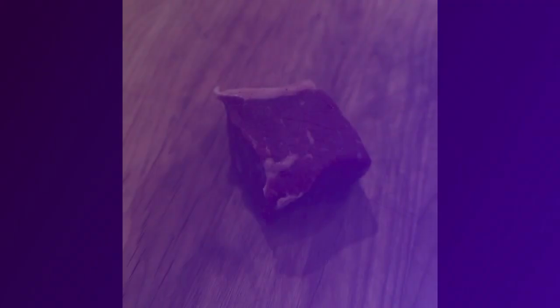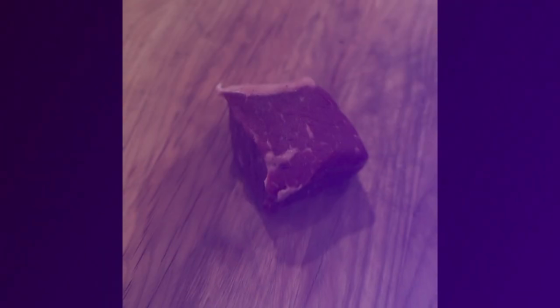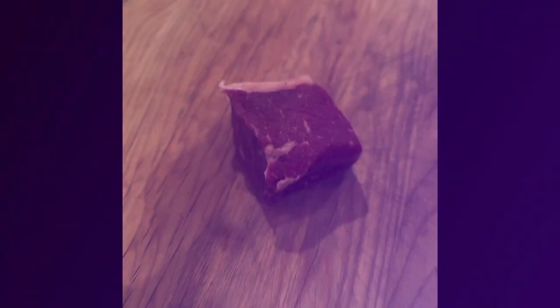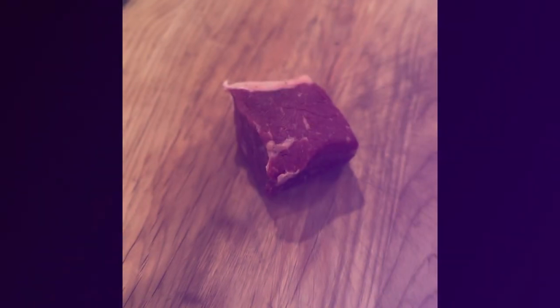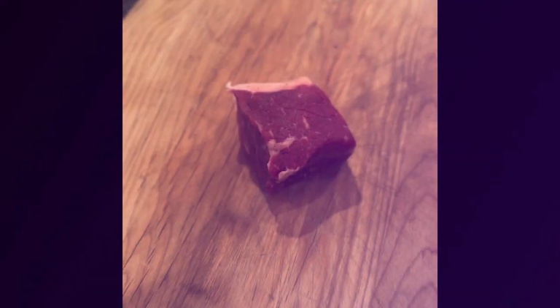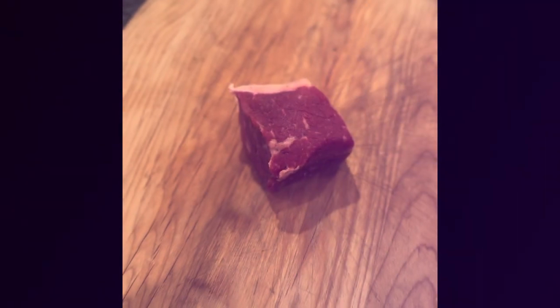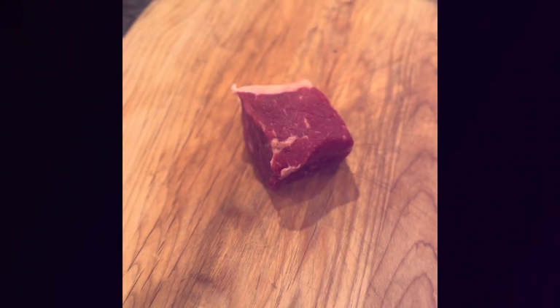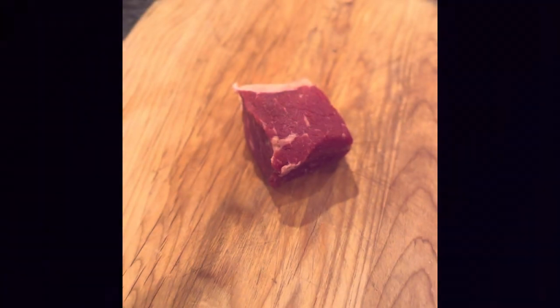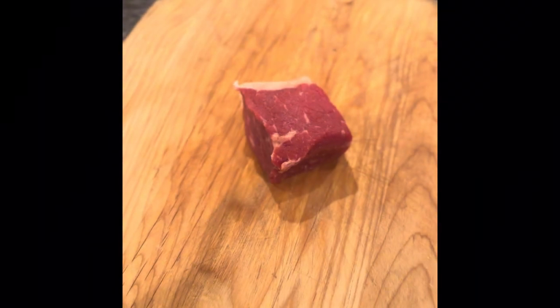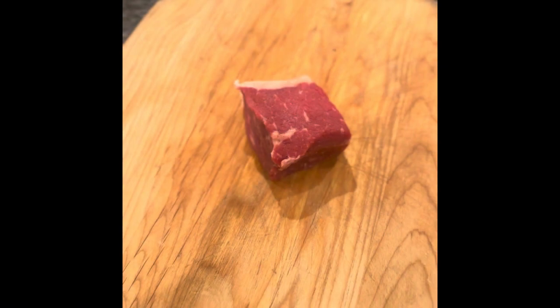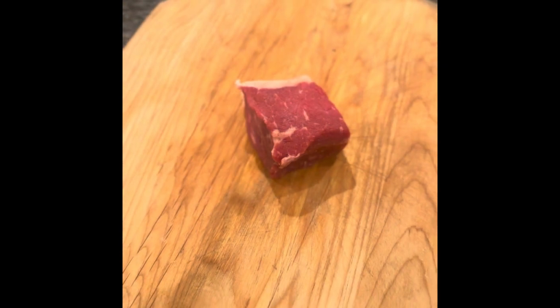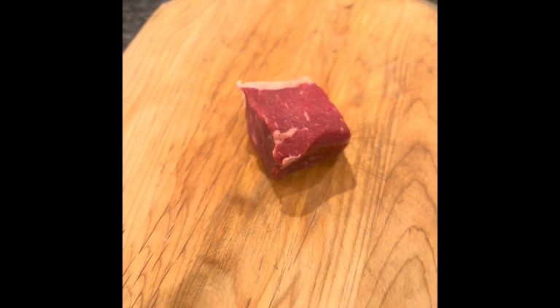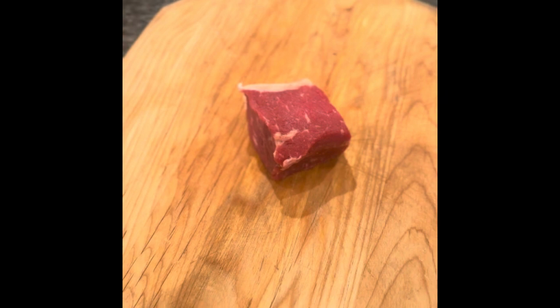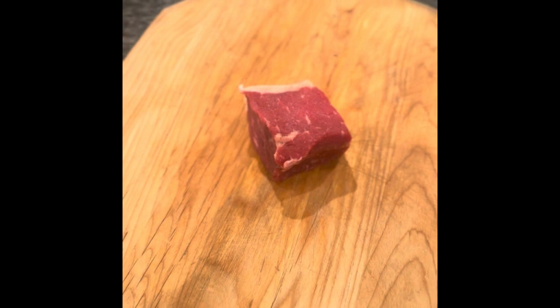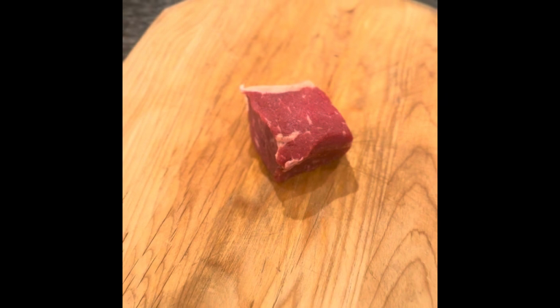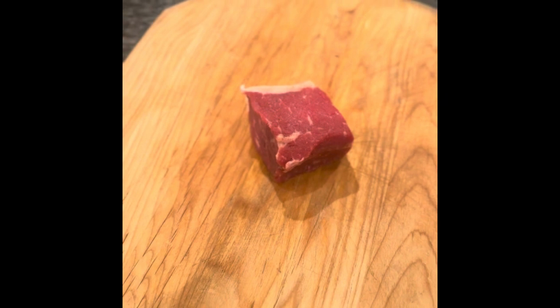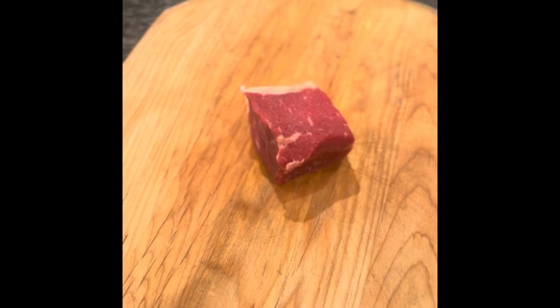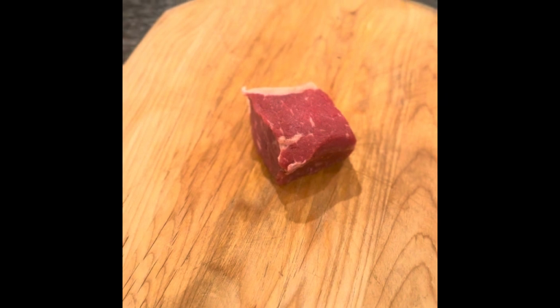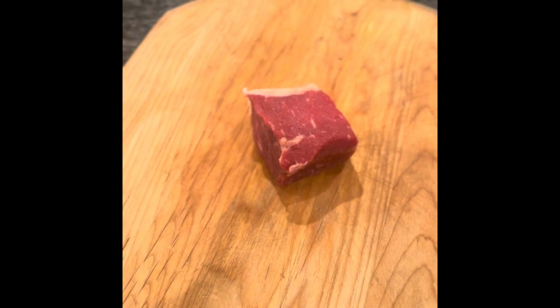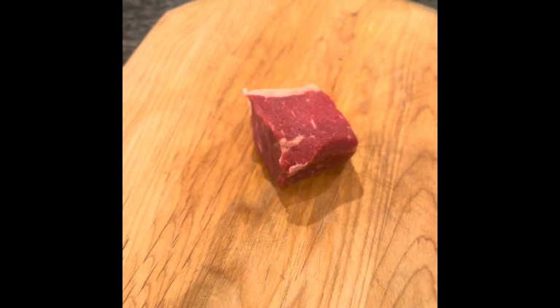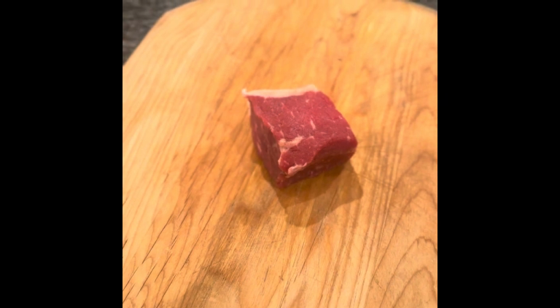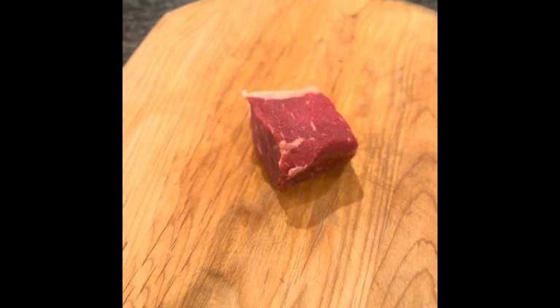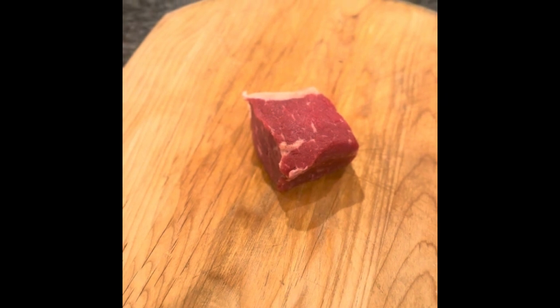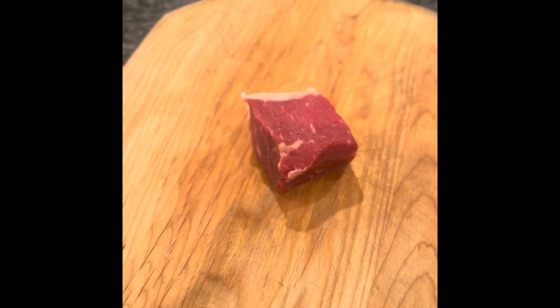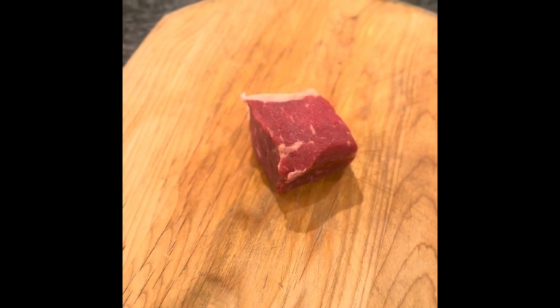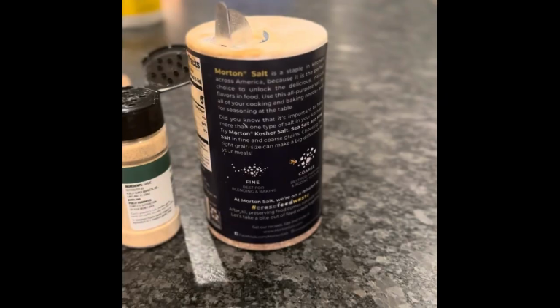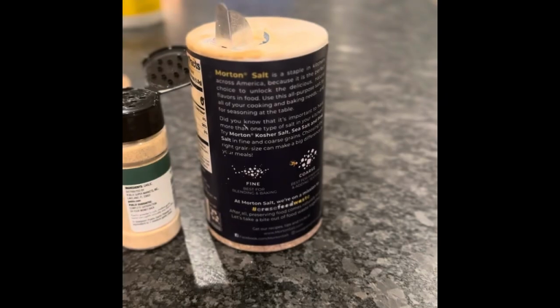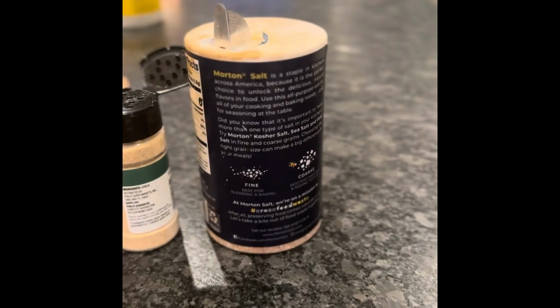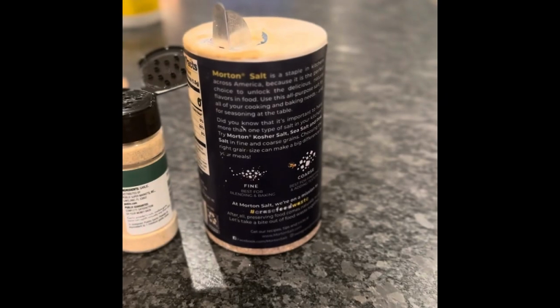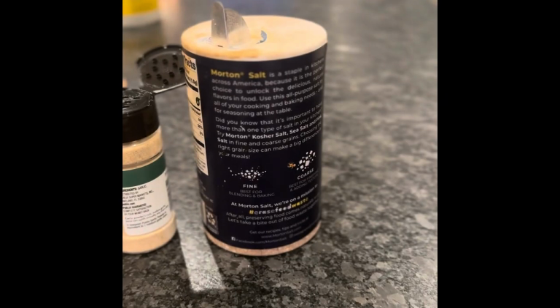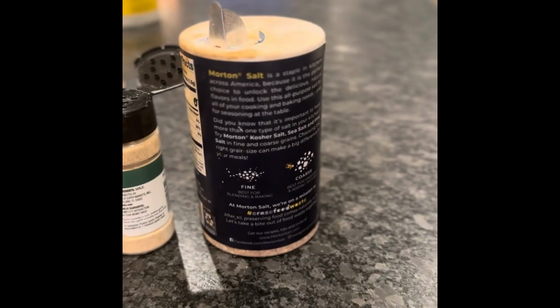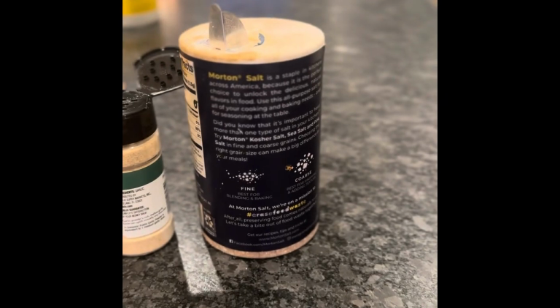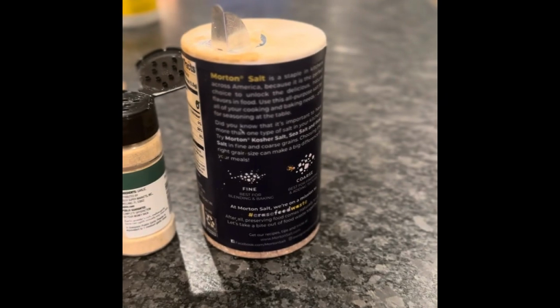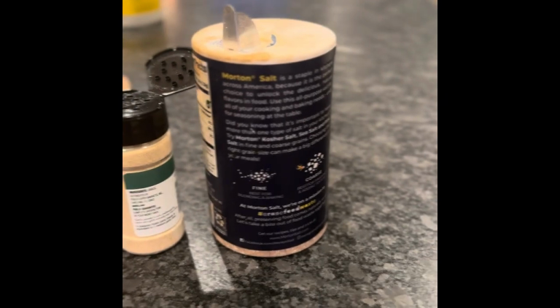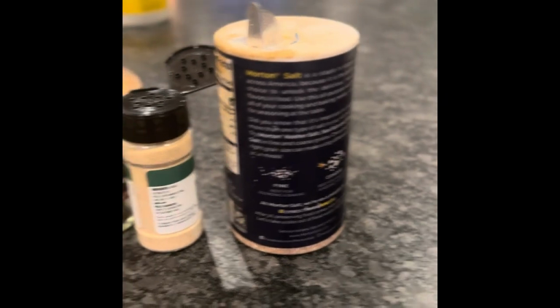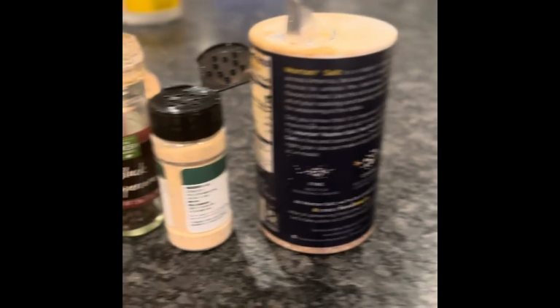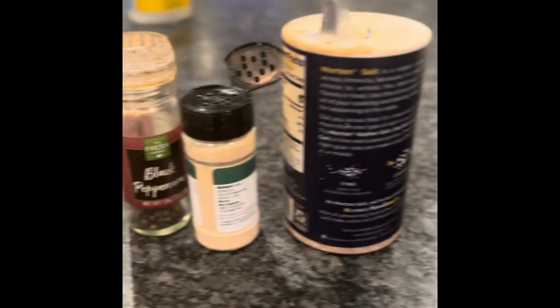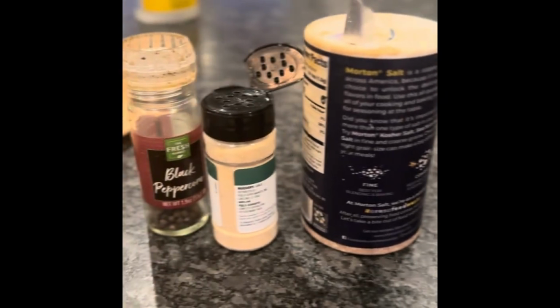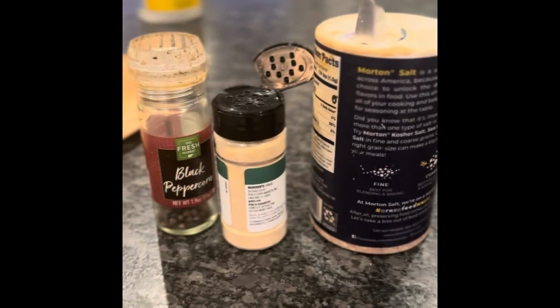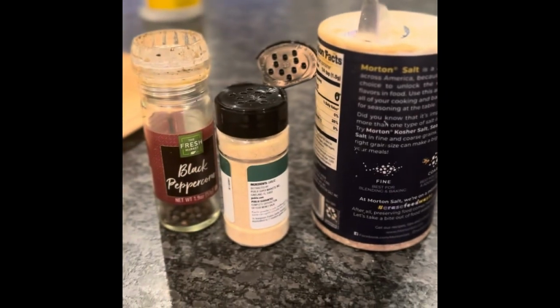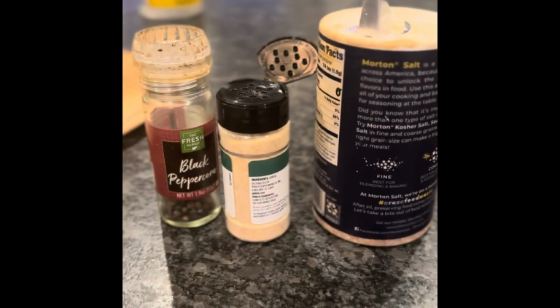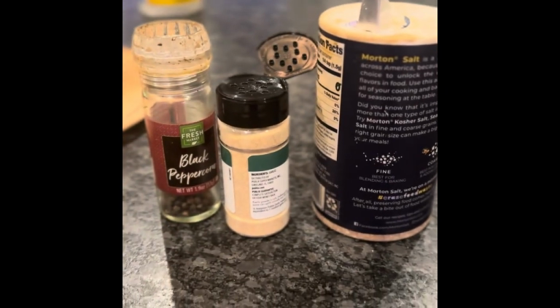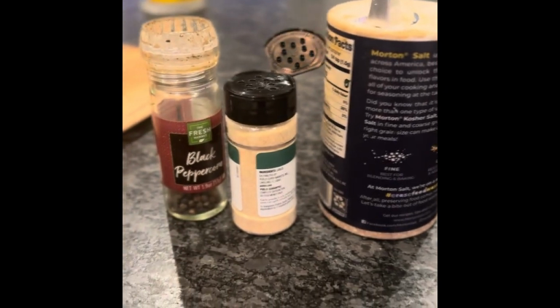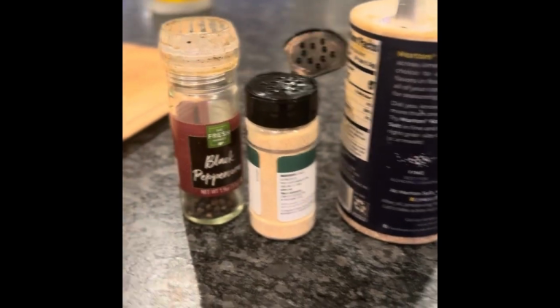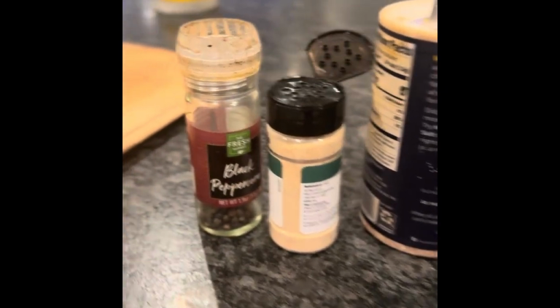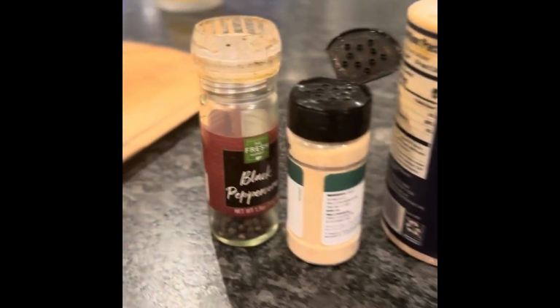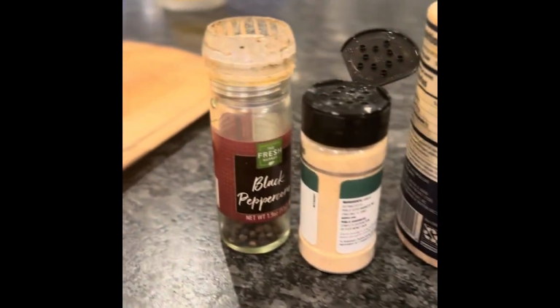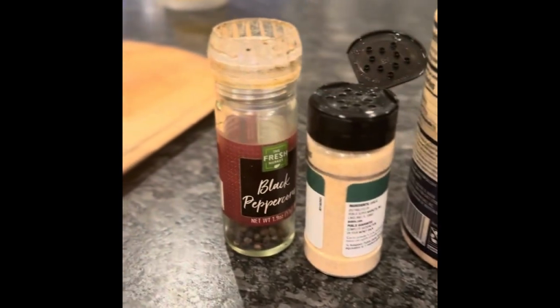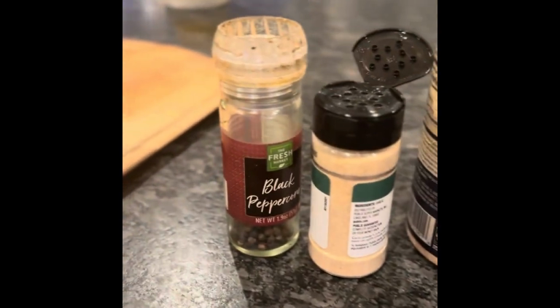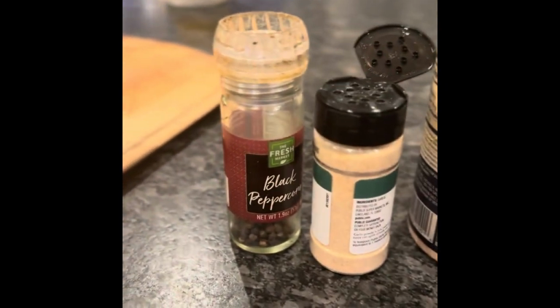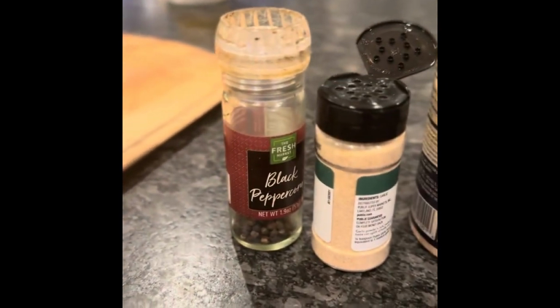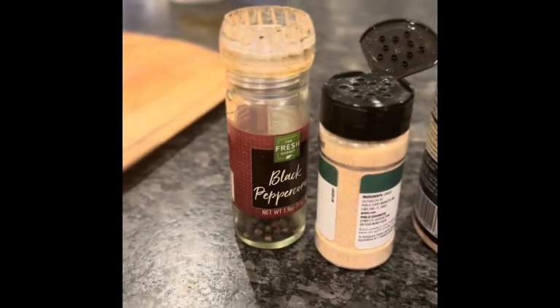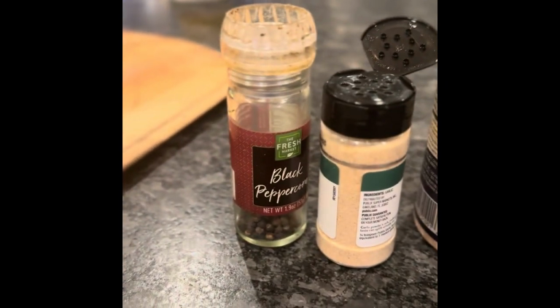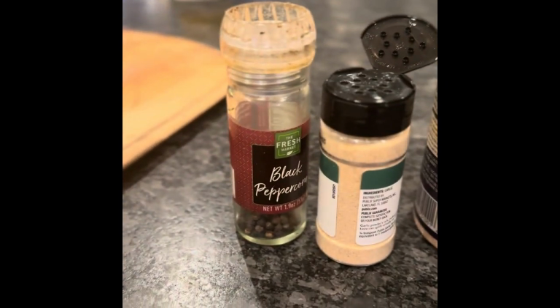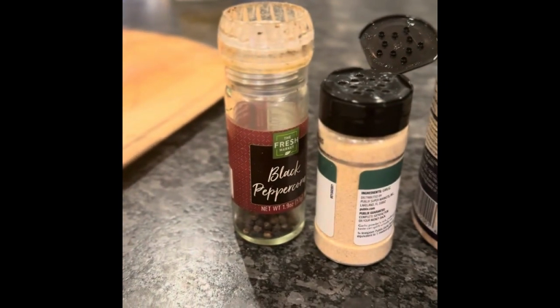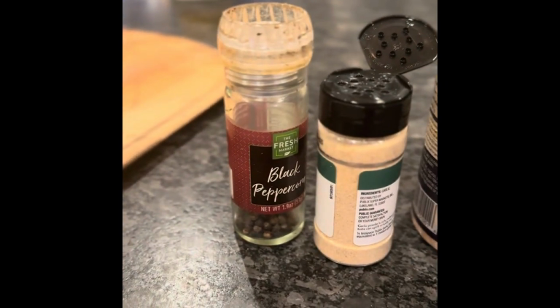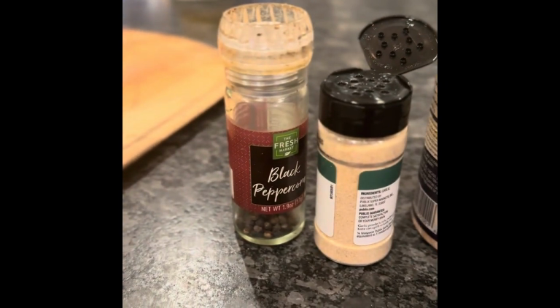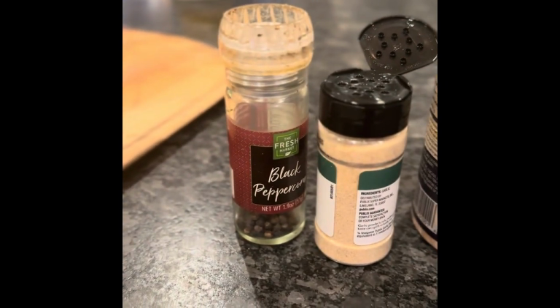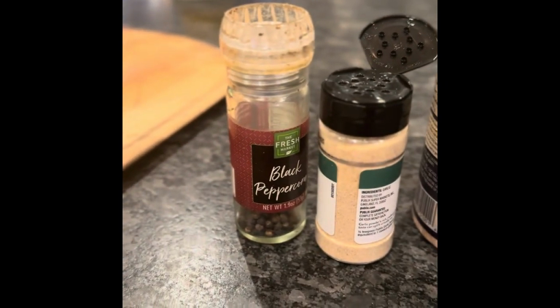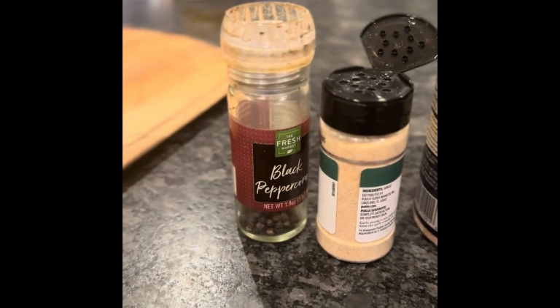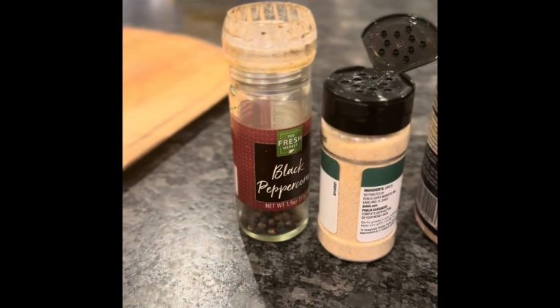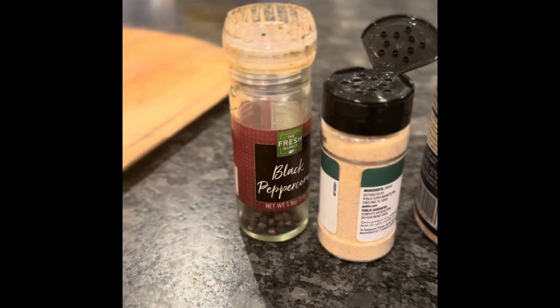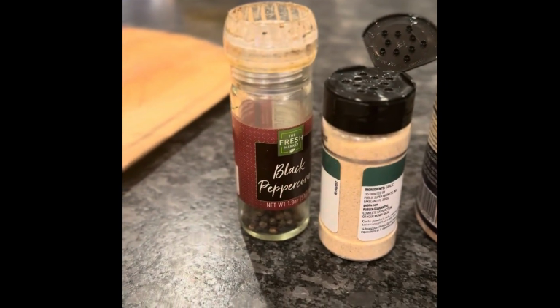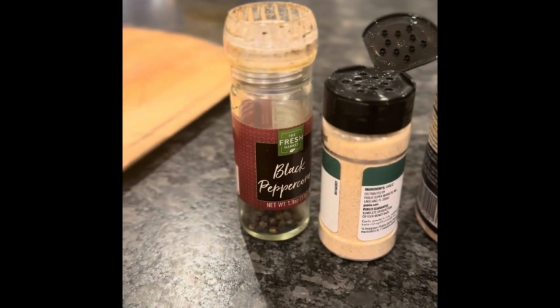This is how I cook a steak. You're gonna need some salt, some garlic powder, and some black pepper.